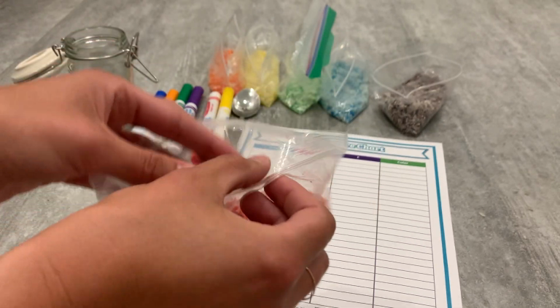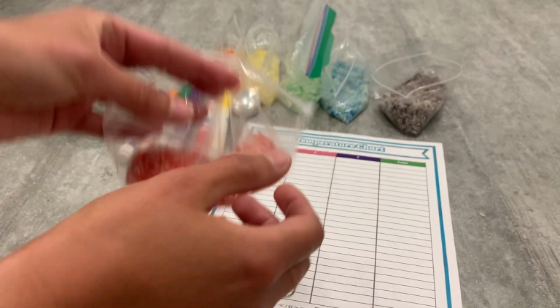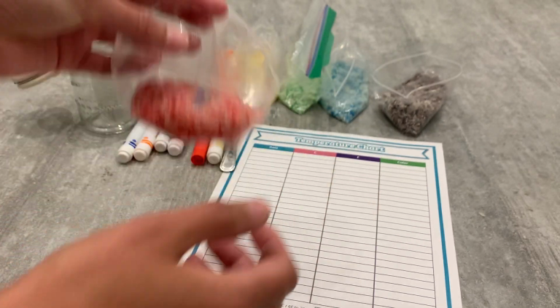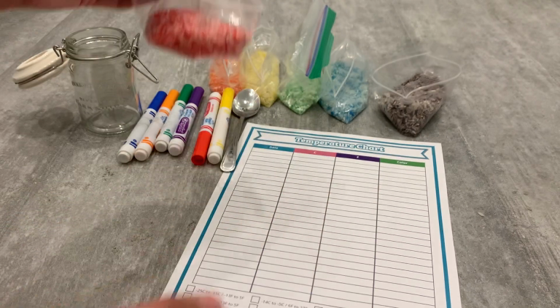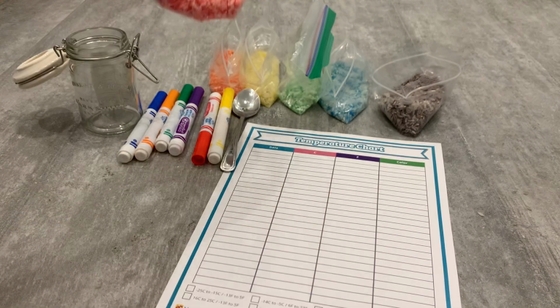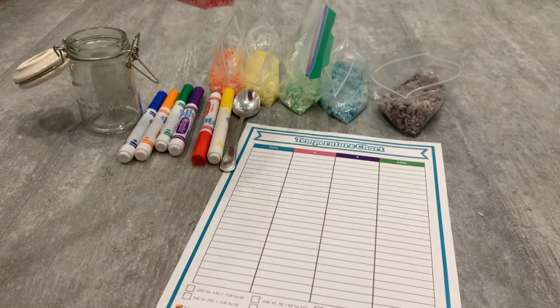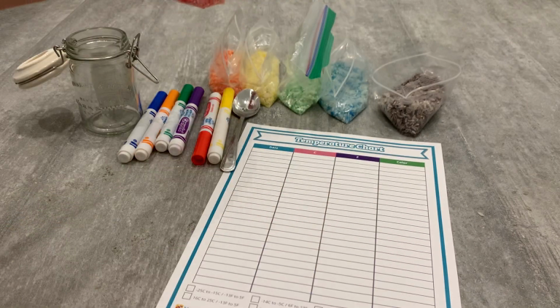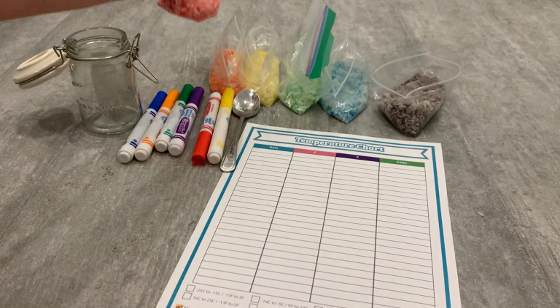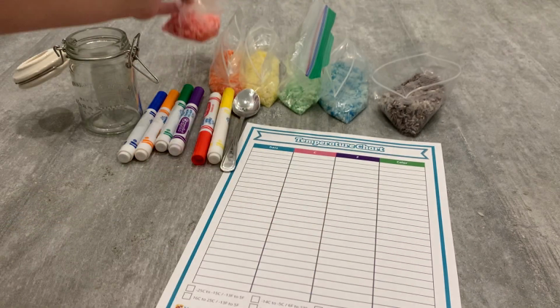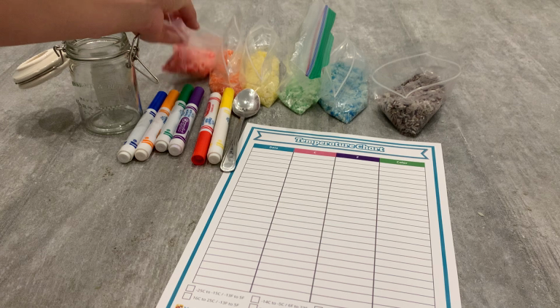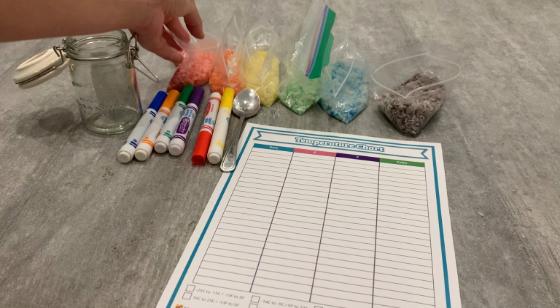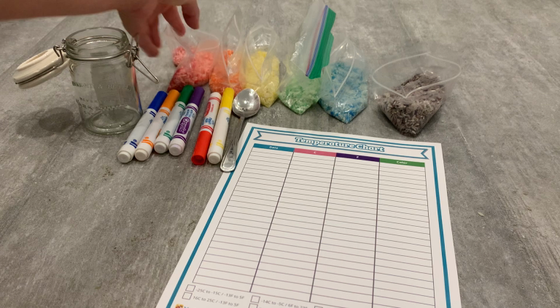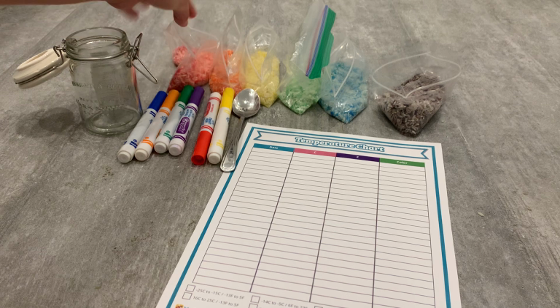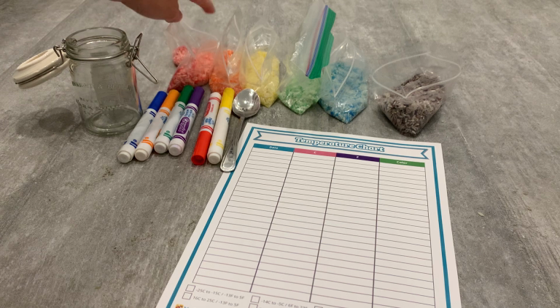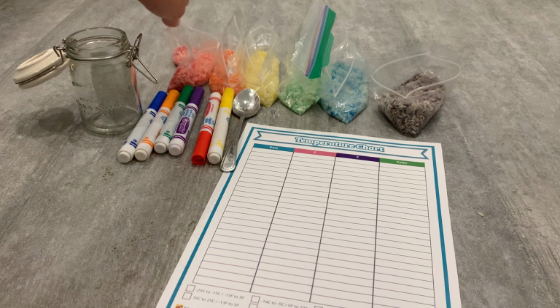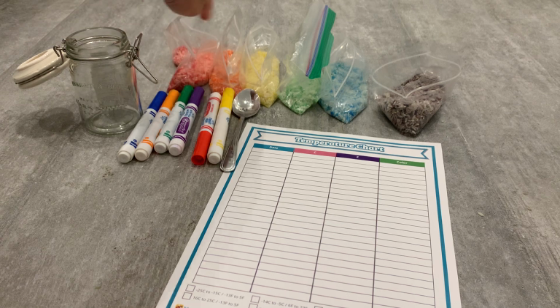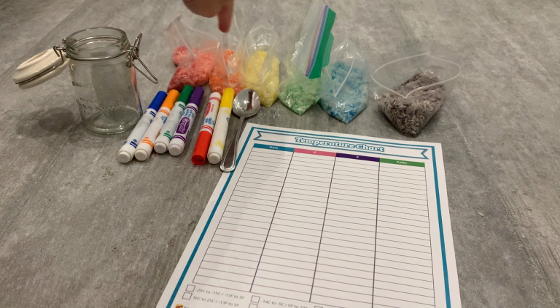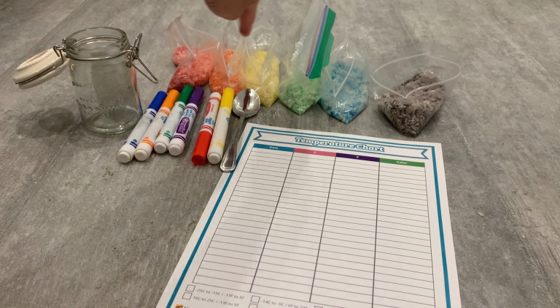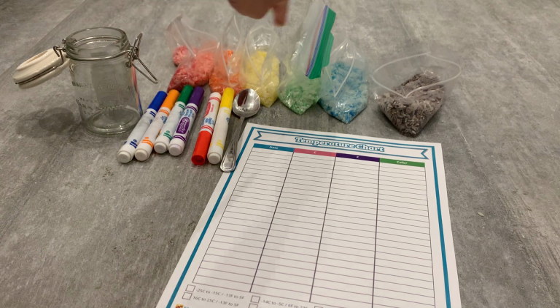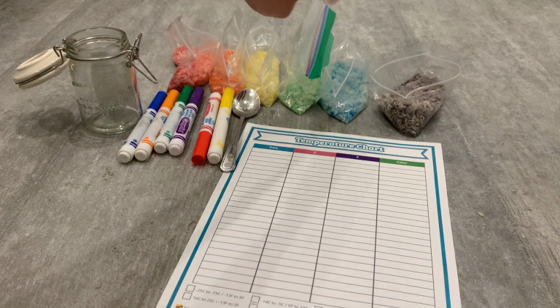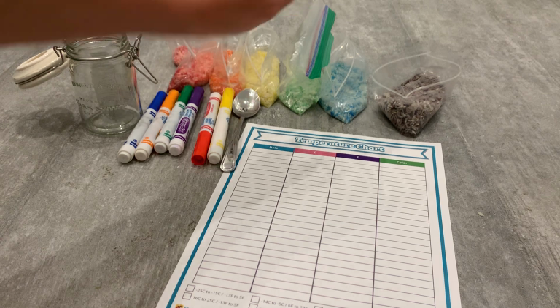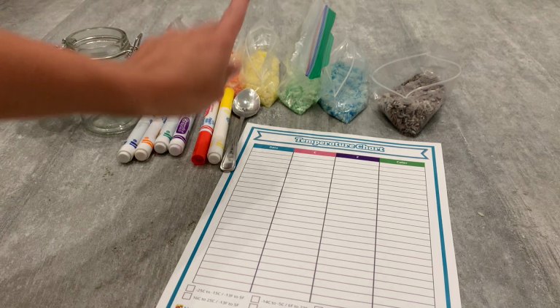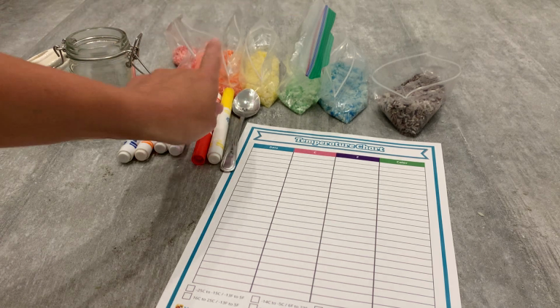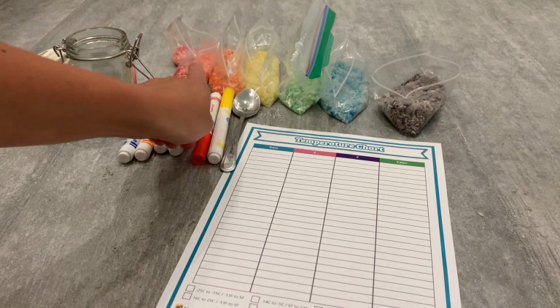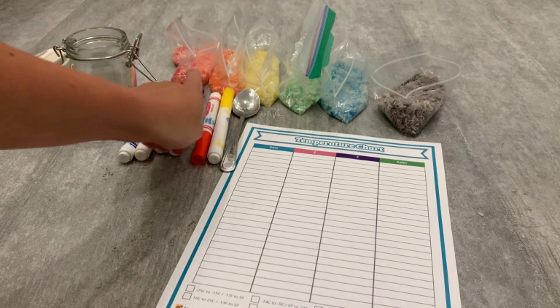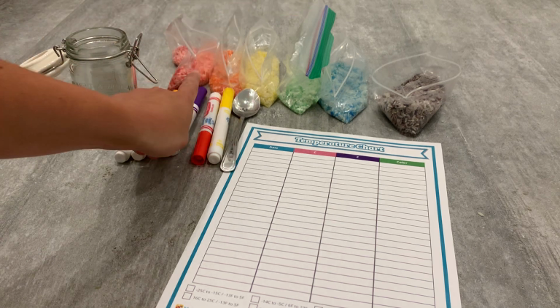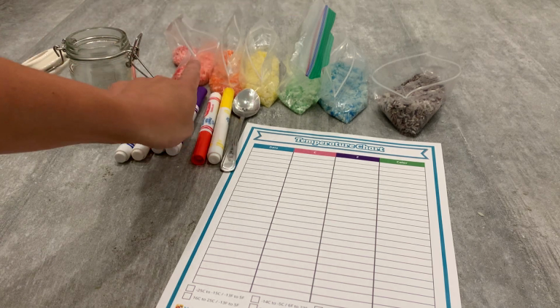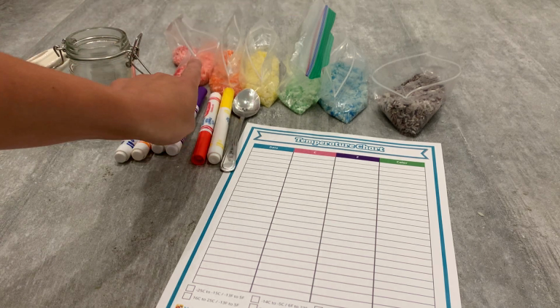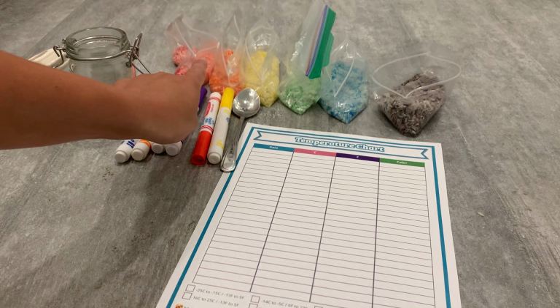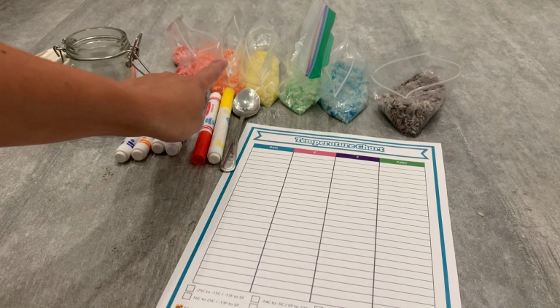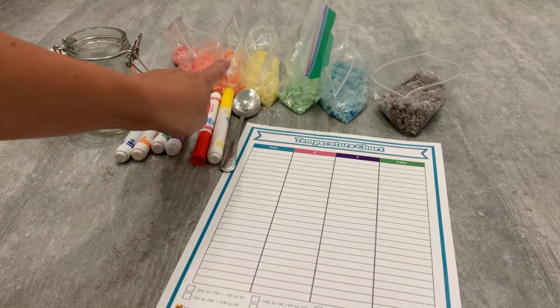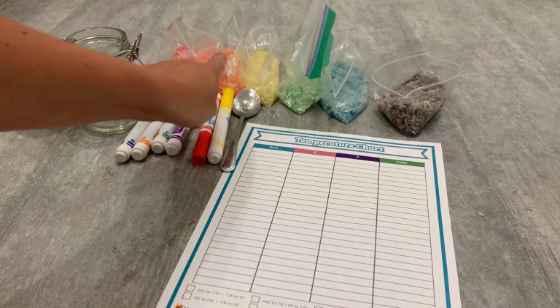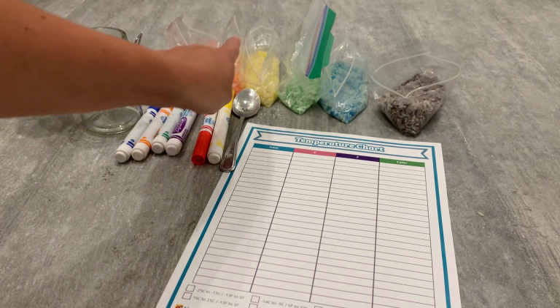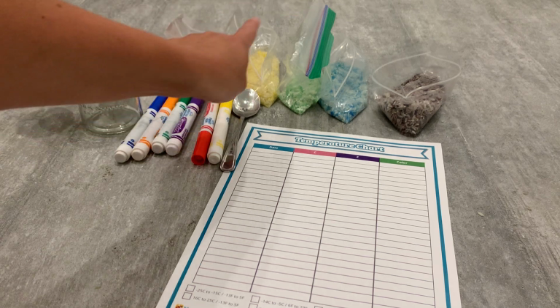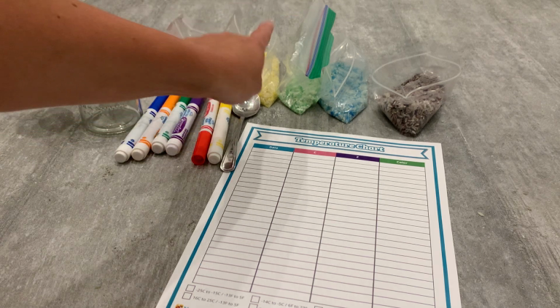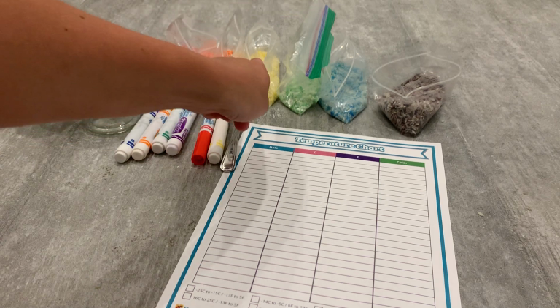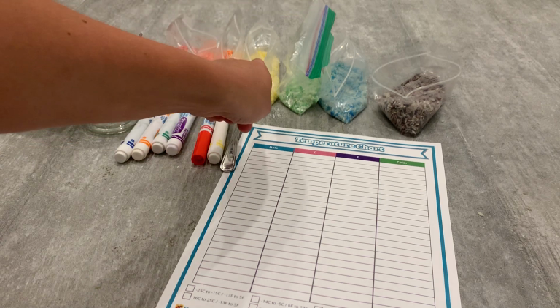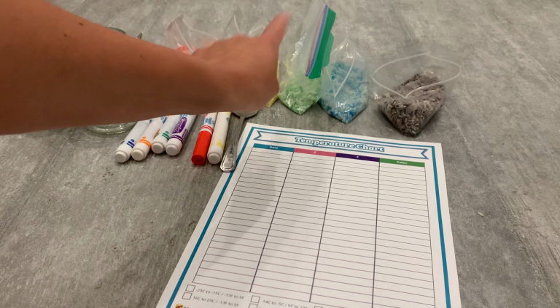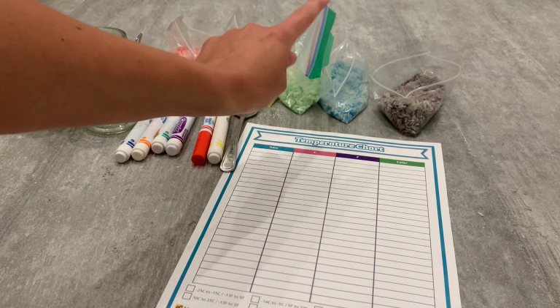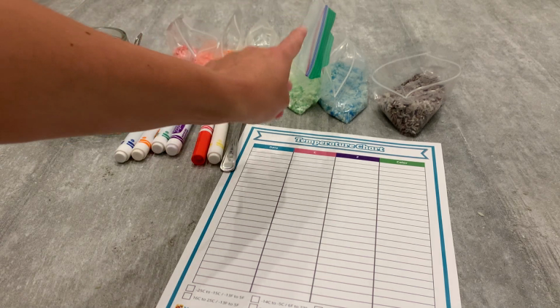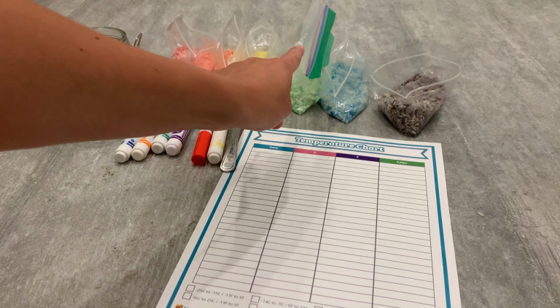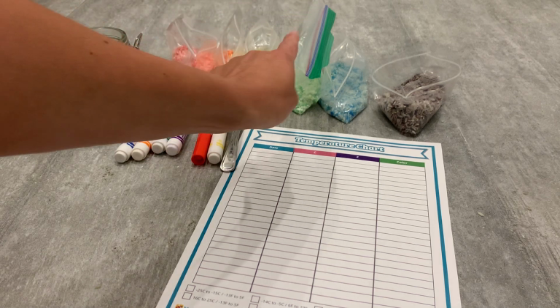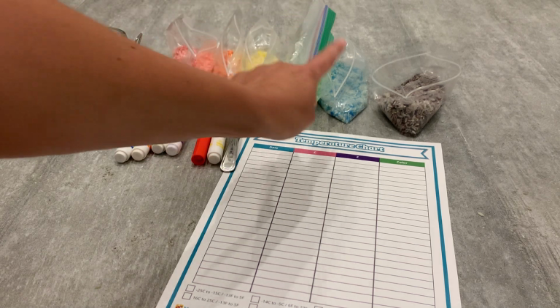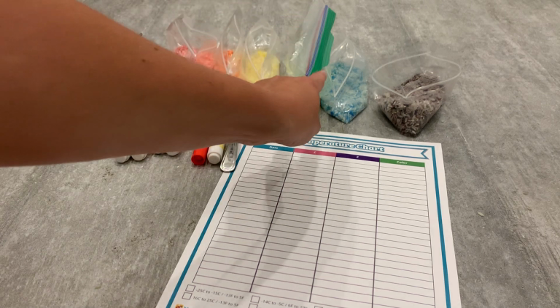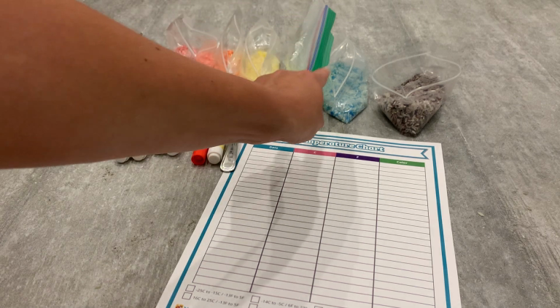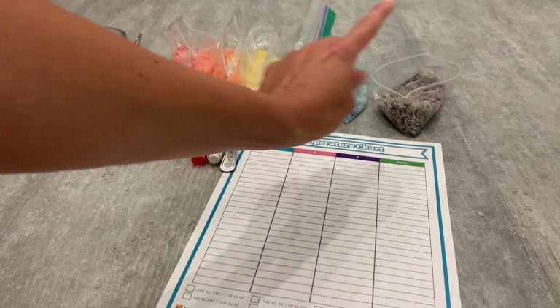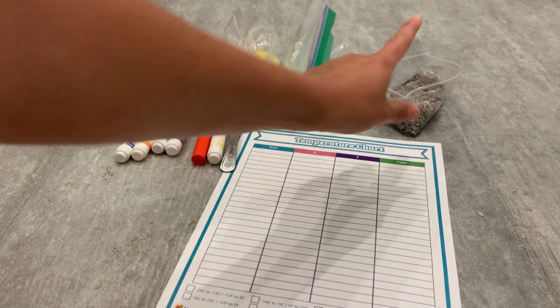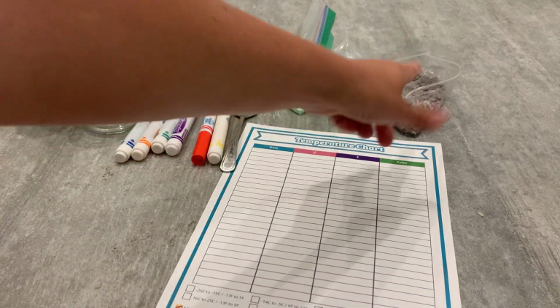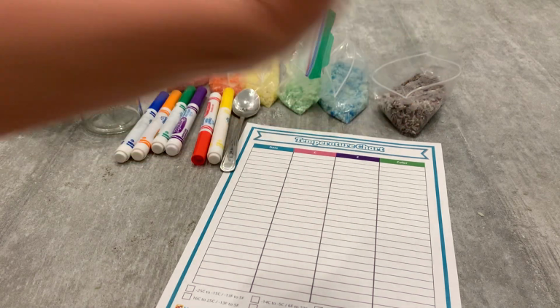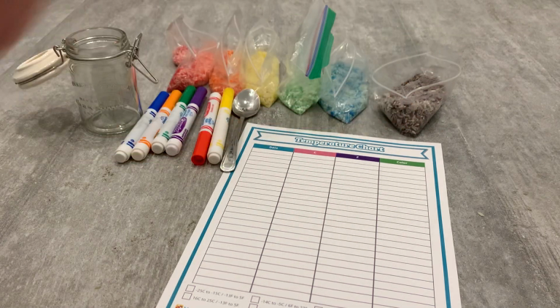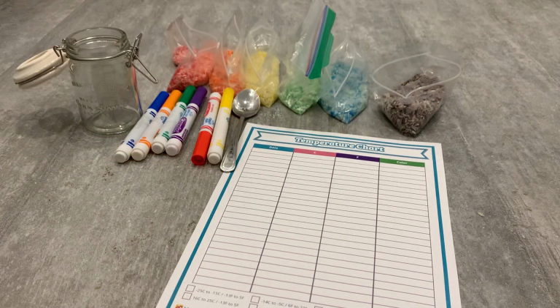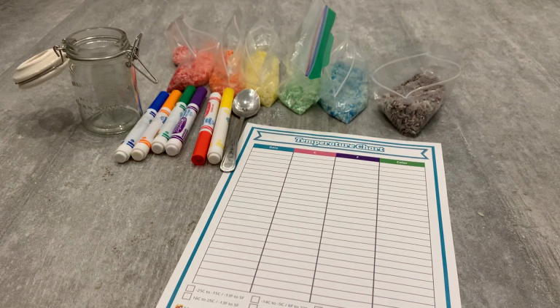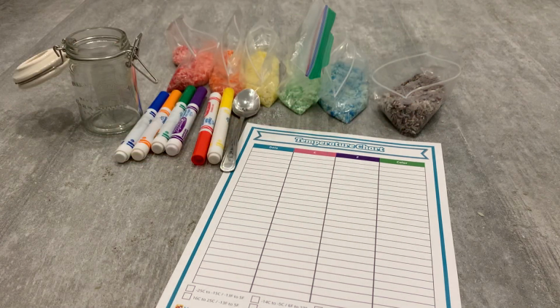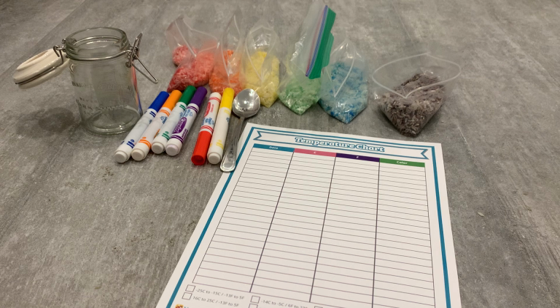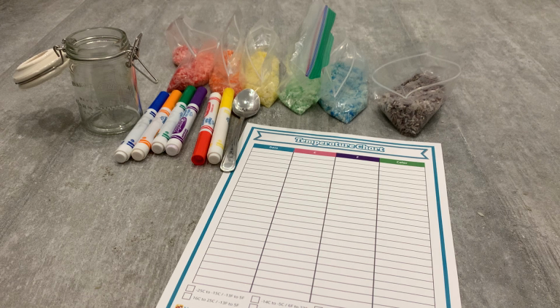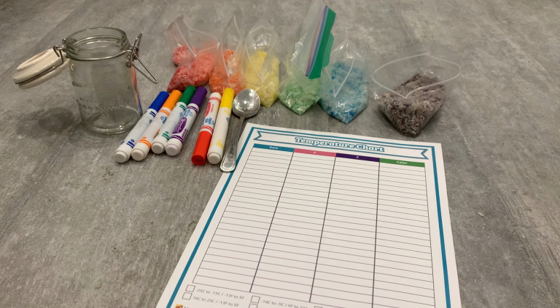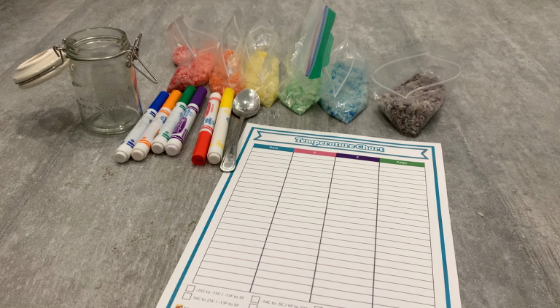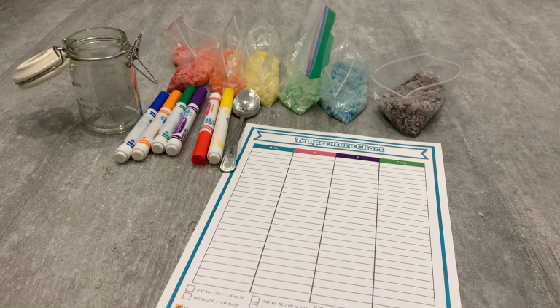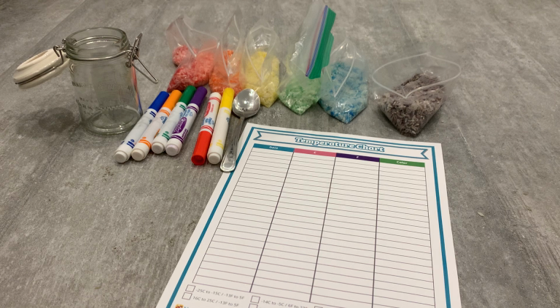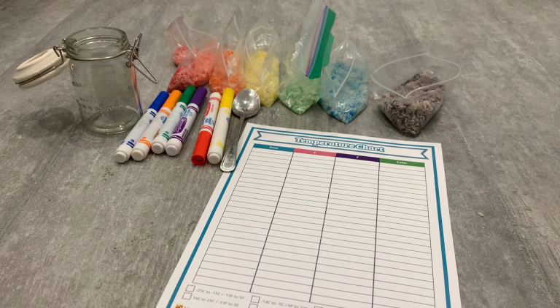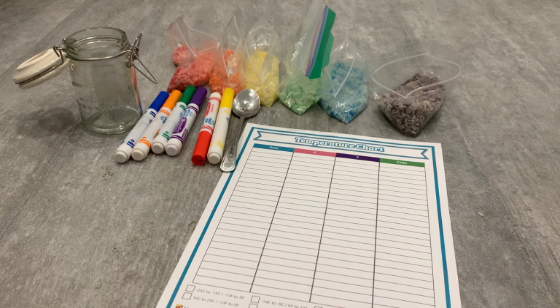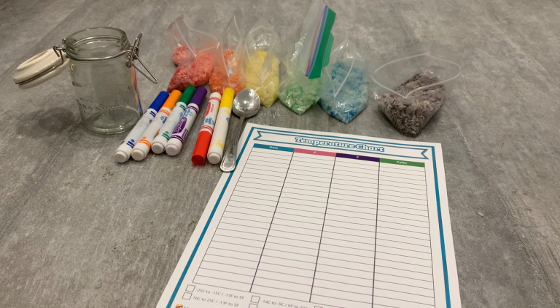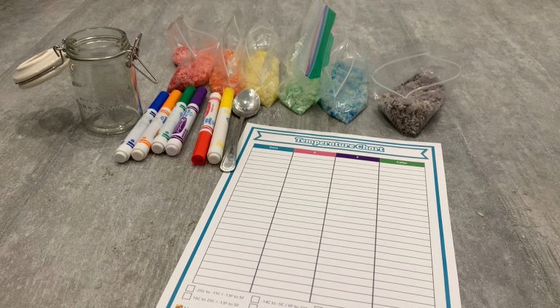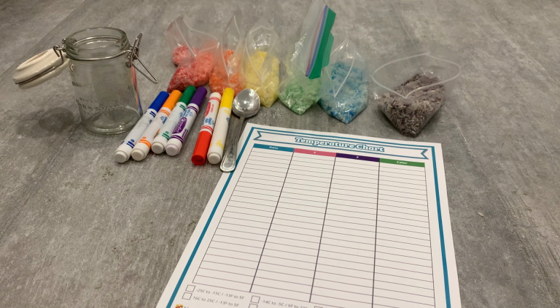I made various colors of the rainbow — red, orange, yellow, green, blue, and purple — and I let them dry.